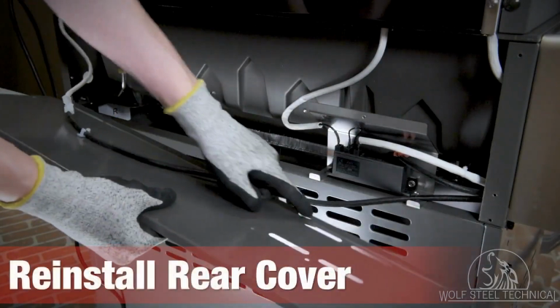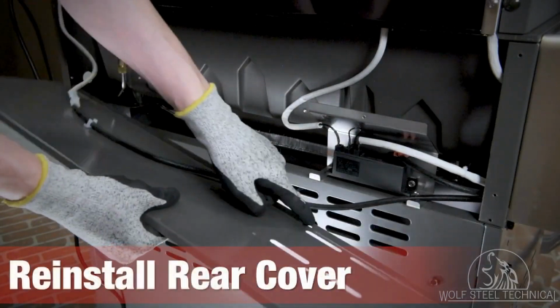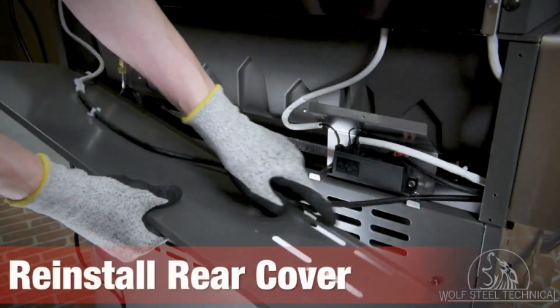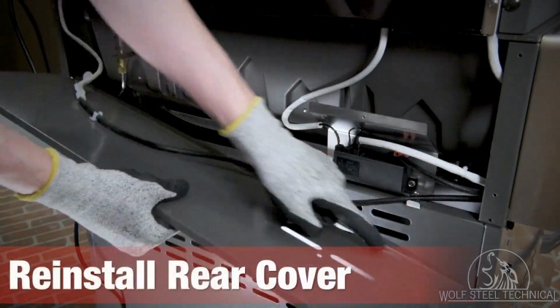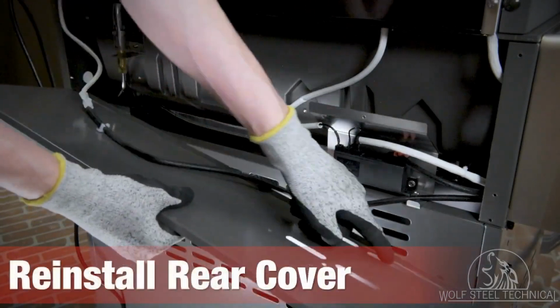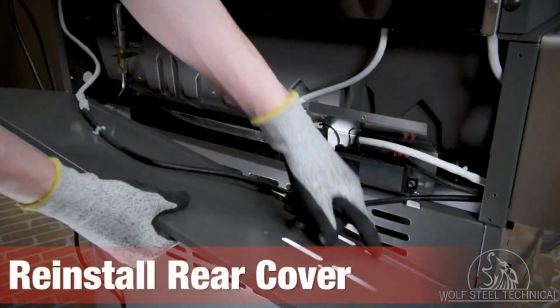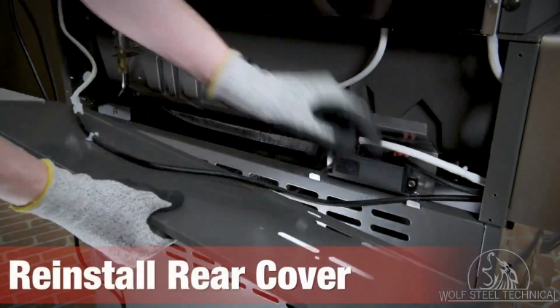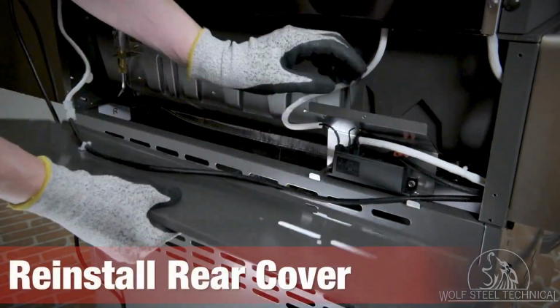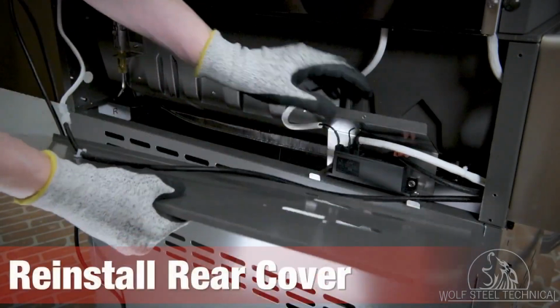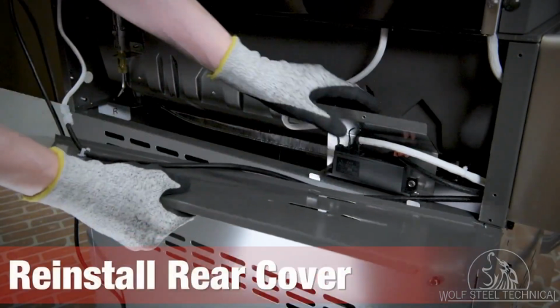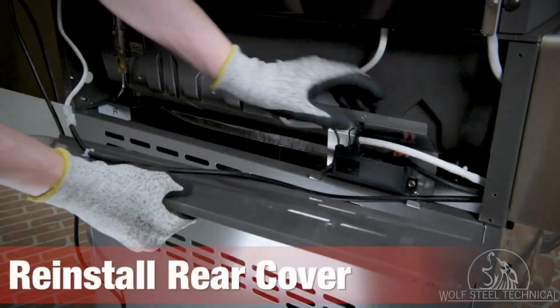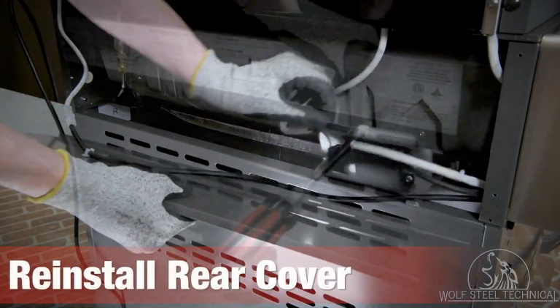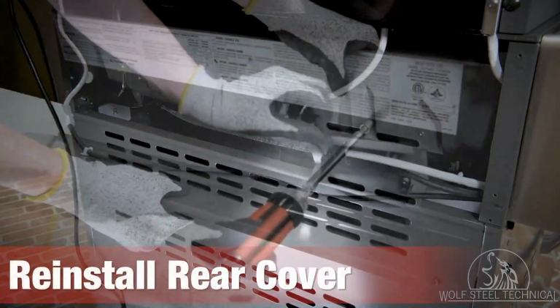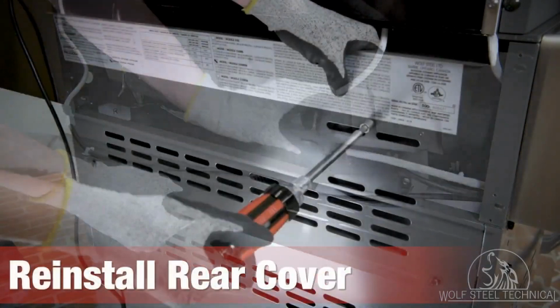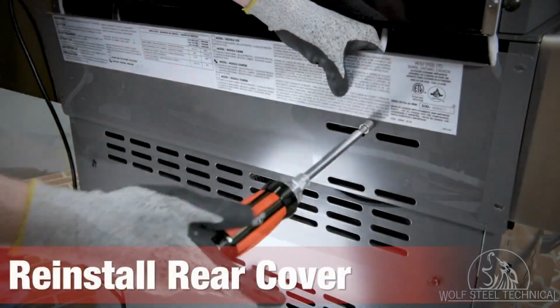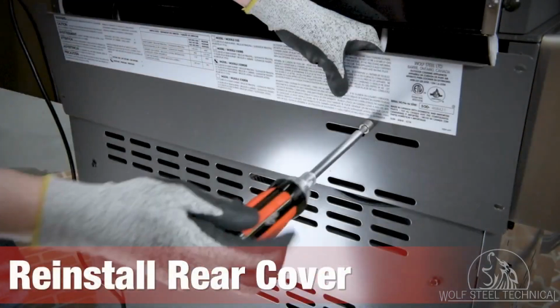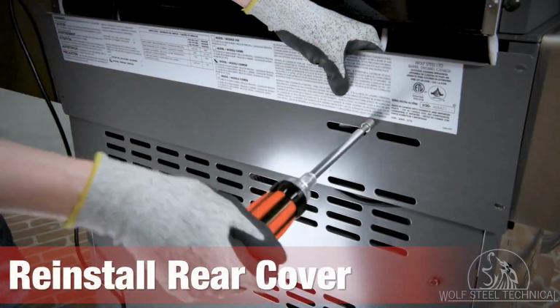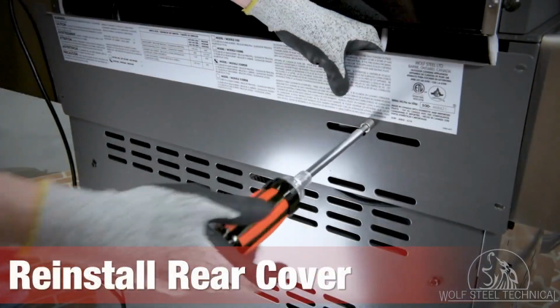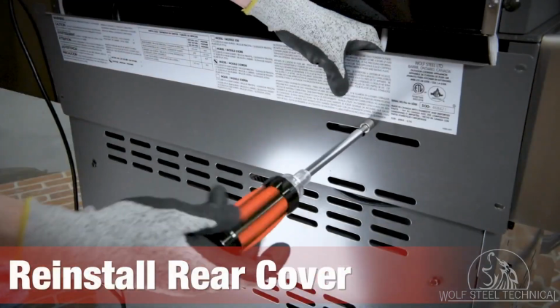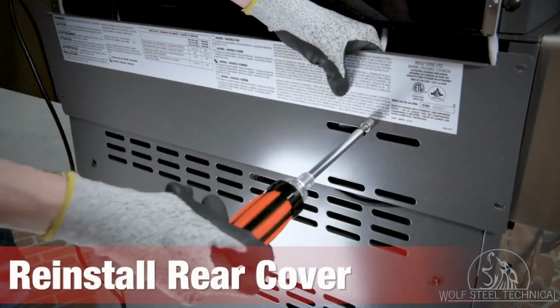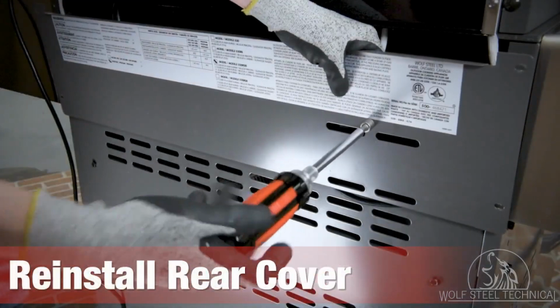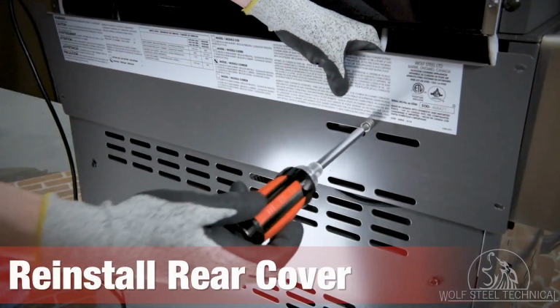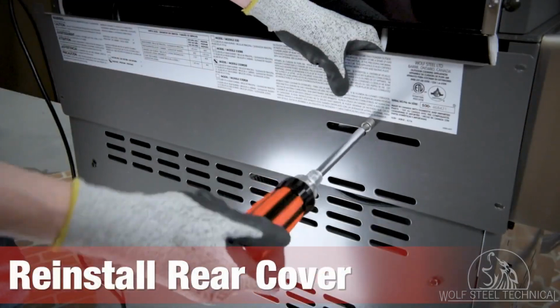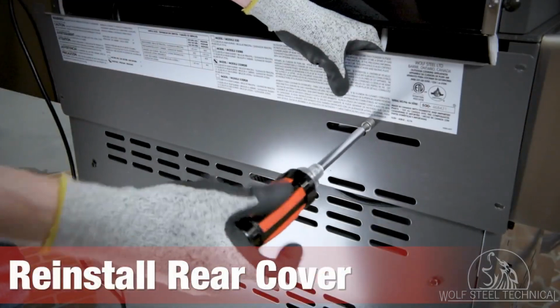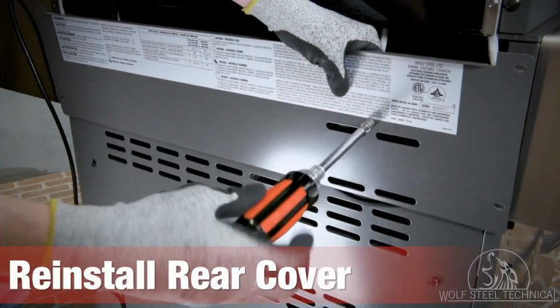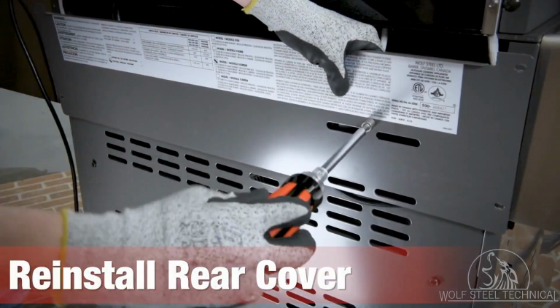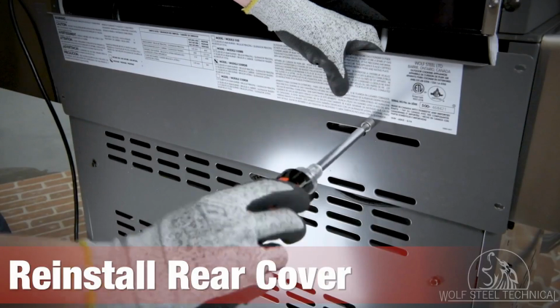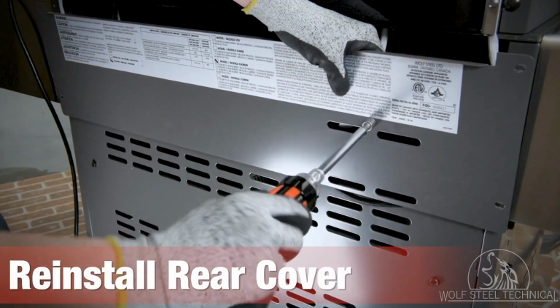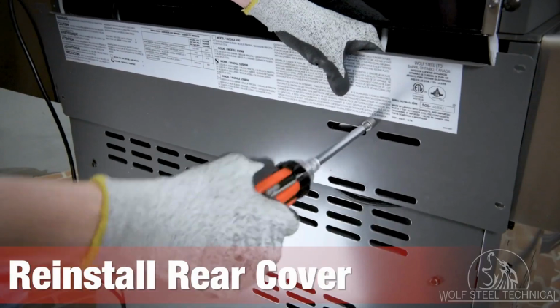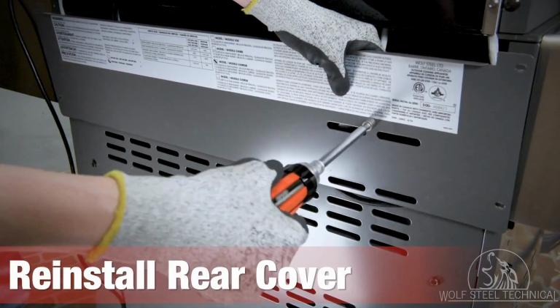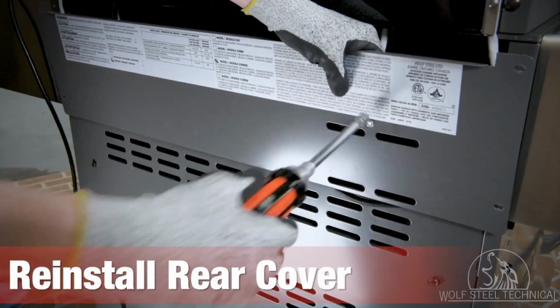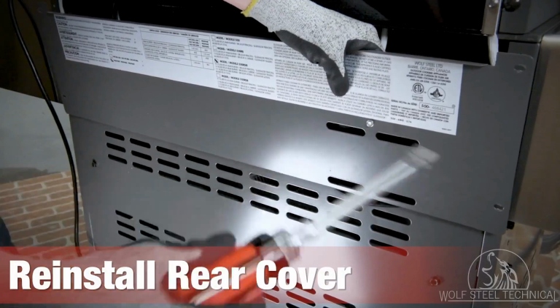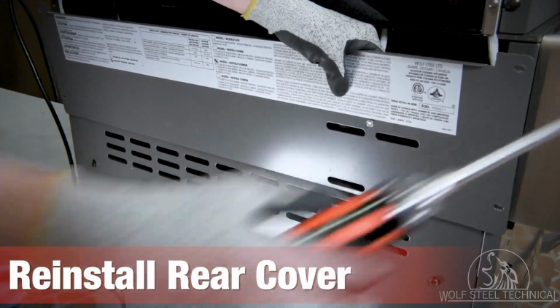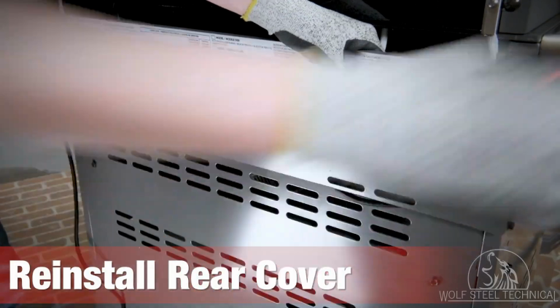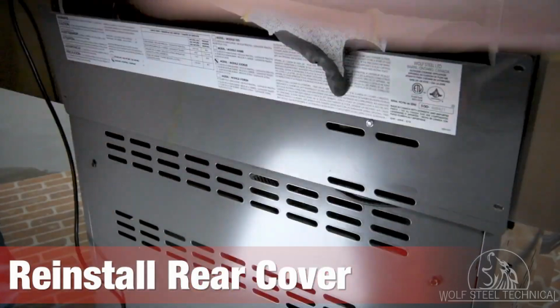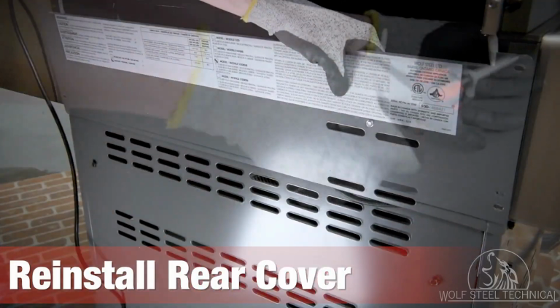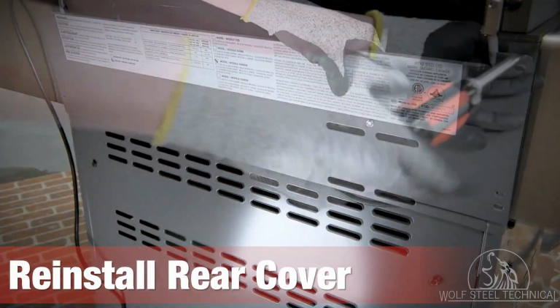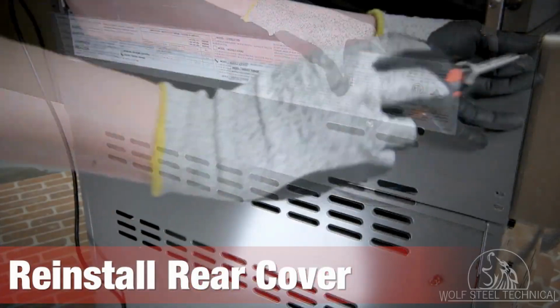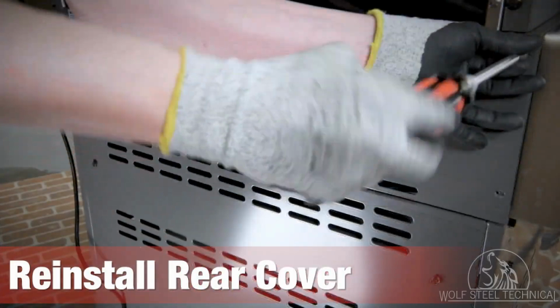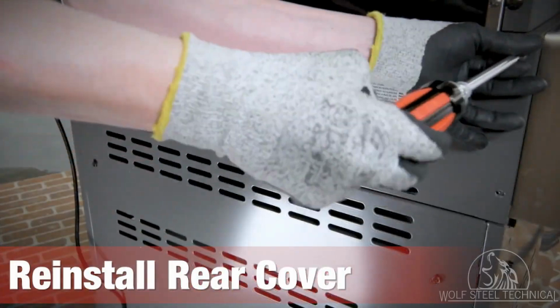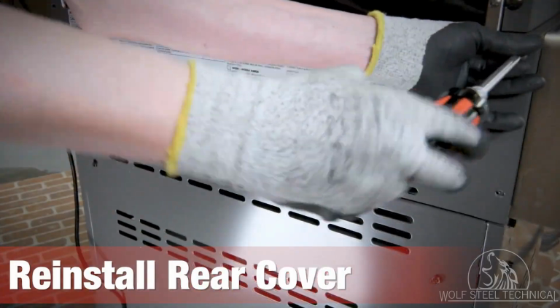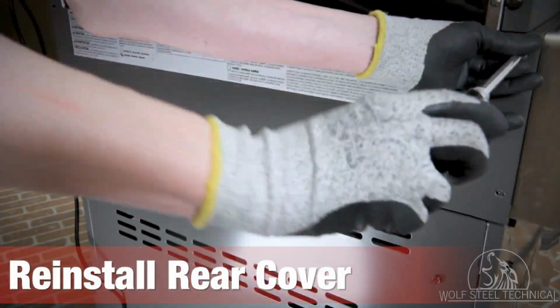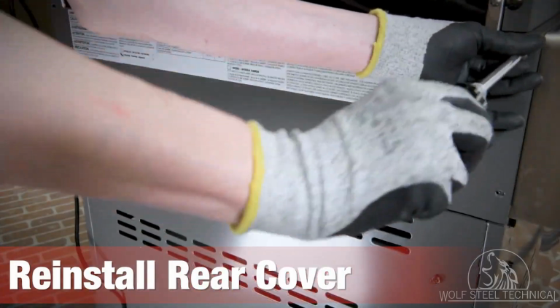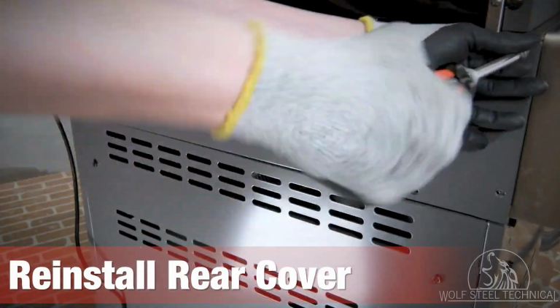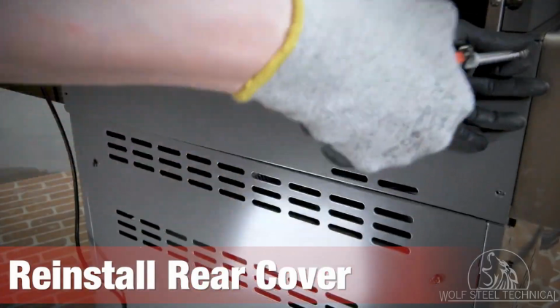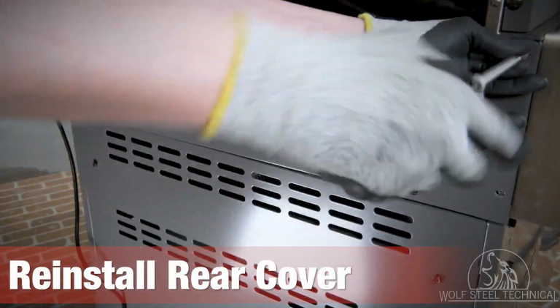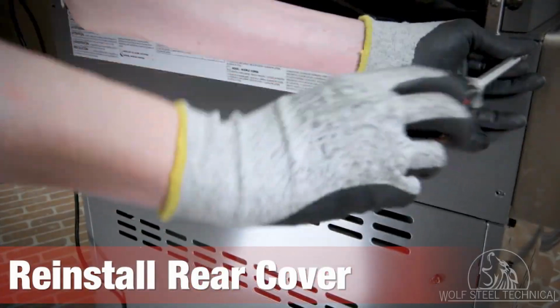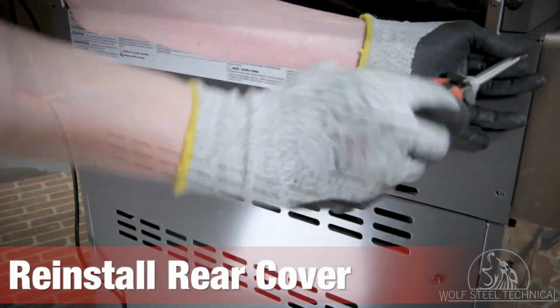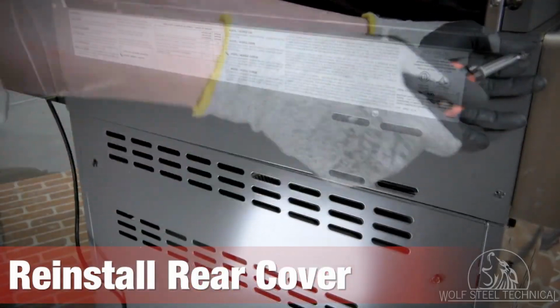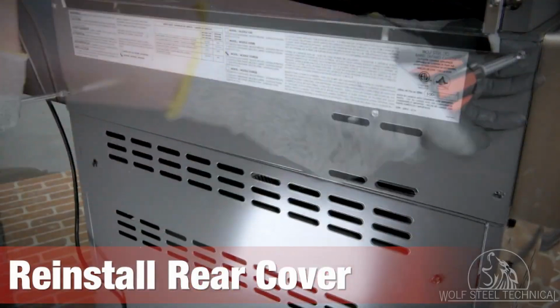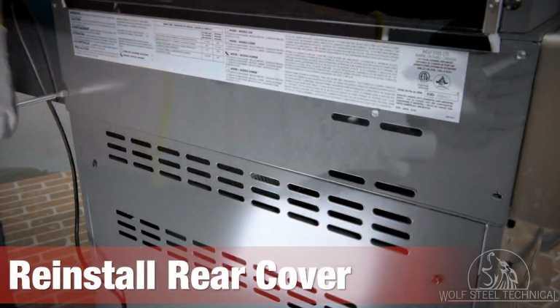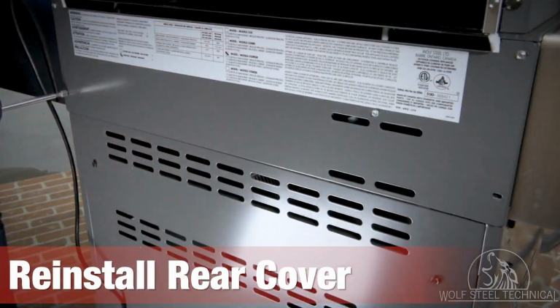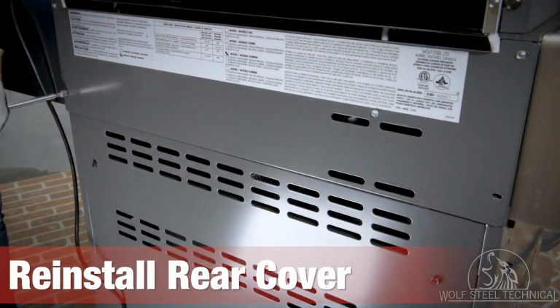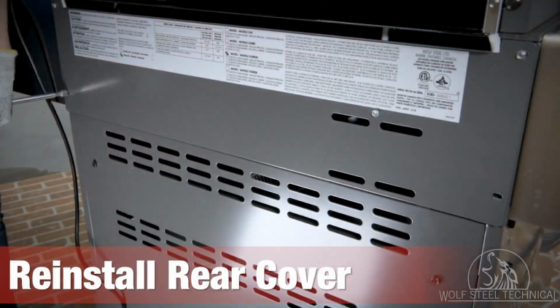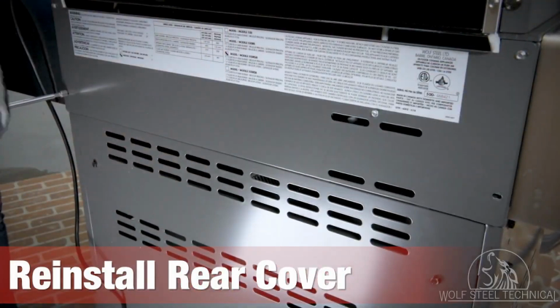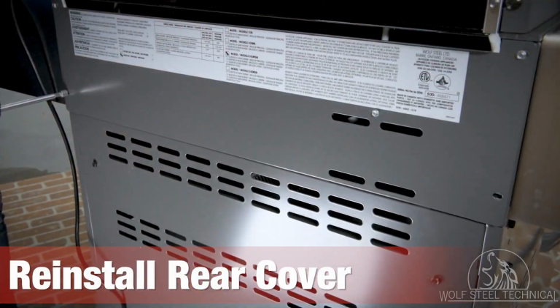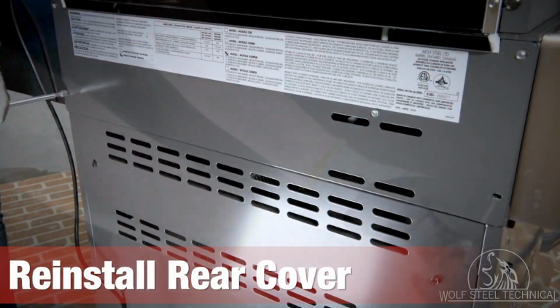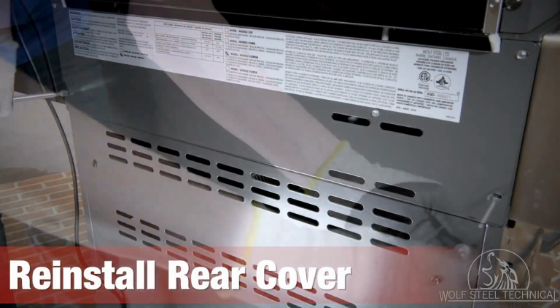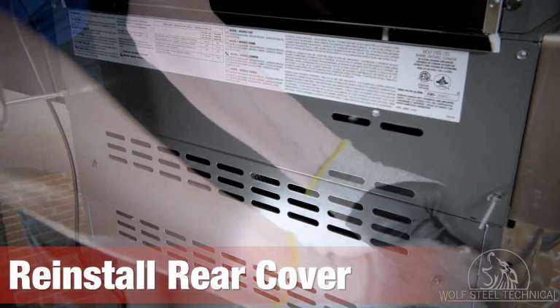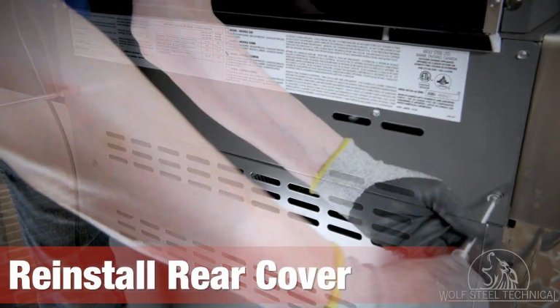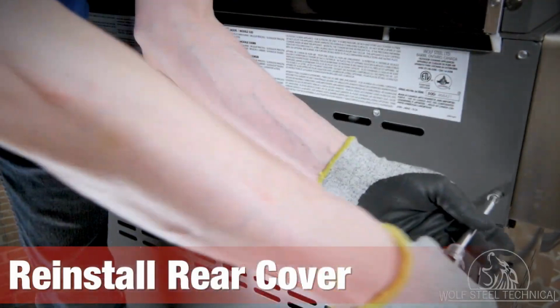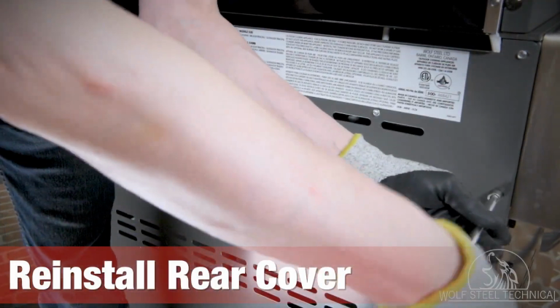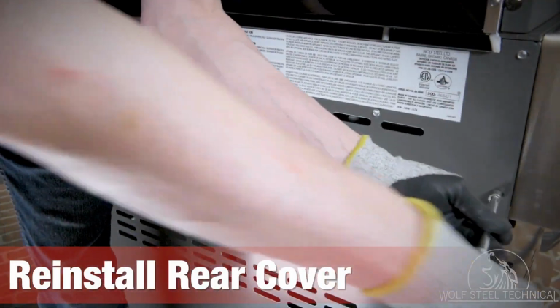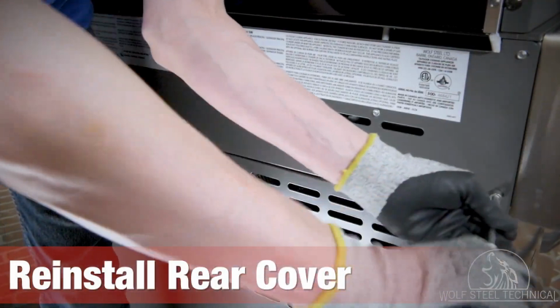Reinstall the rear cover using a quarter inch drive wrench or socket. Start by reinstalling the rear igniter bracket on the right side of the cover before securing the outer edges.